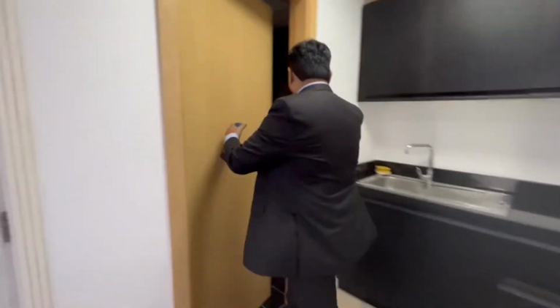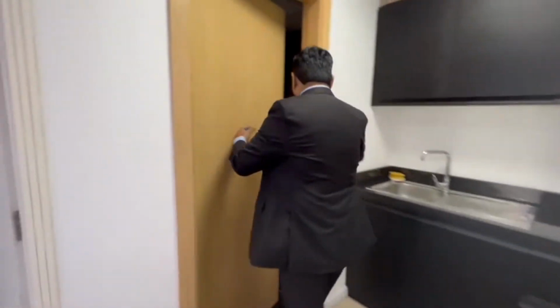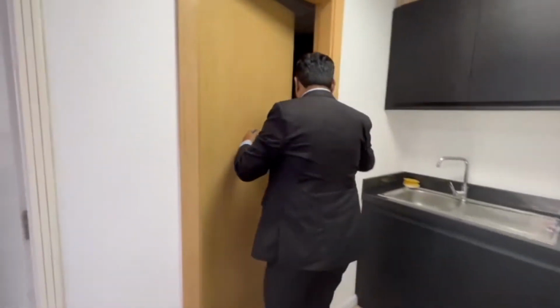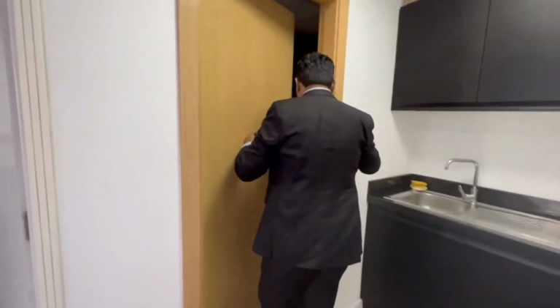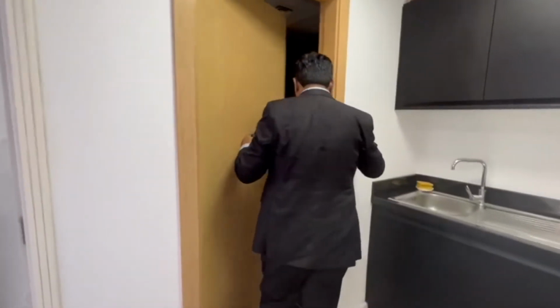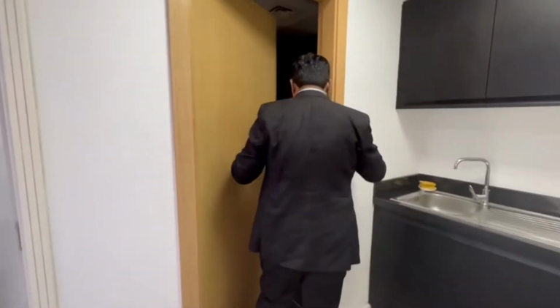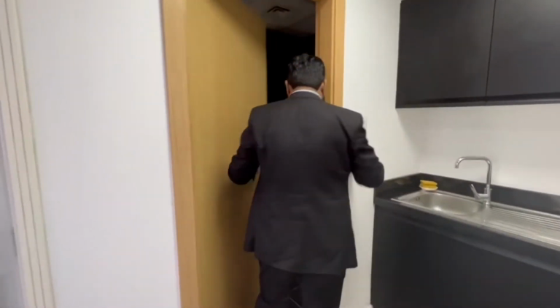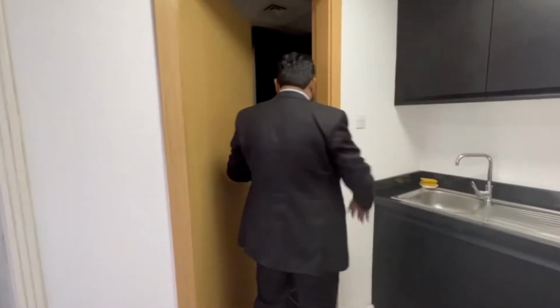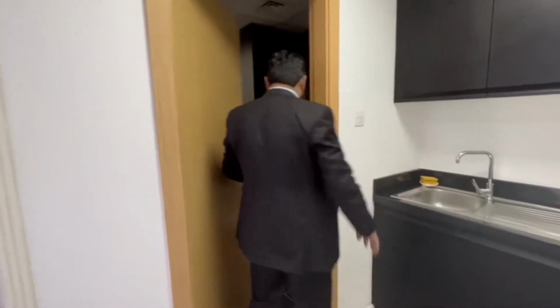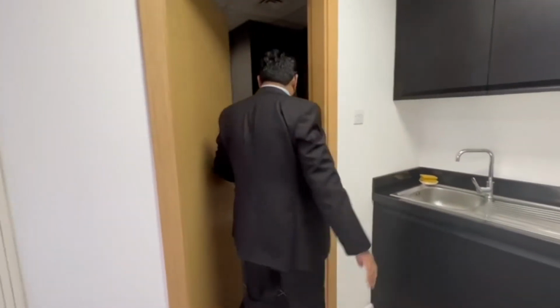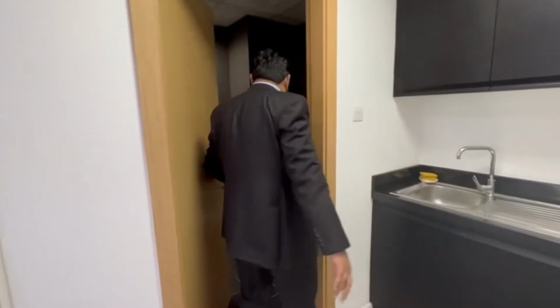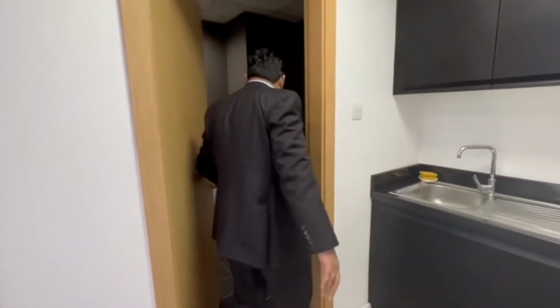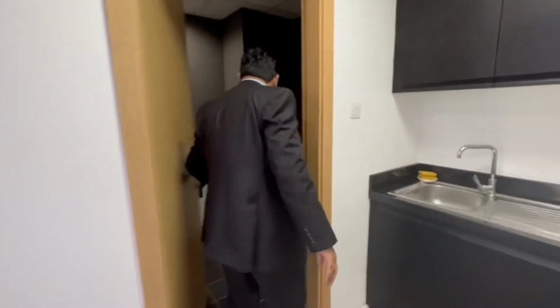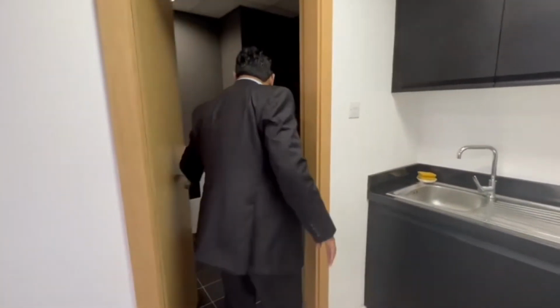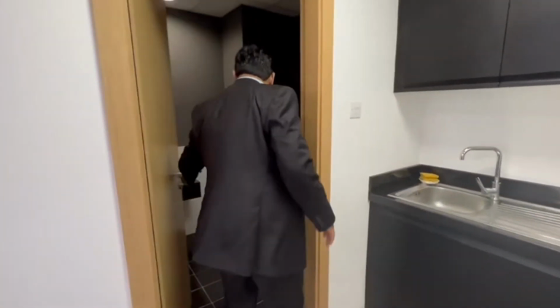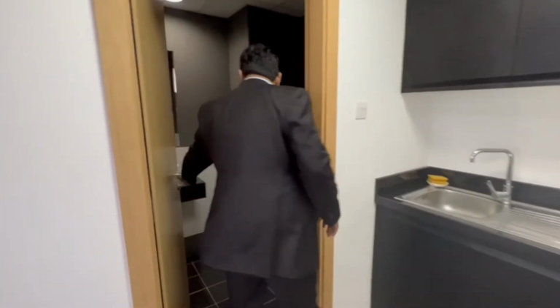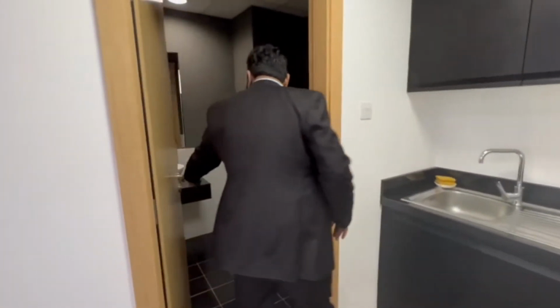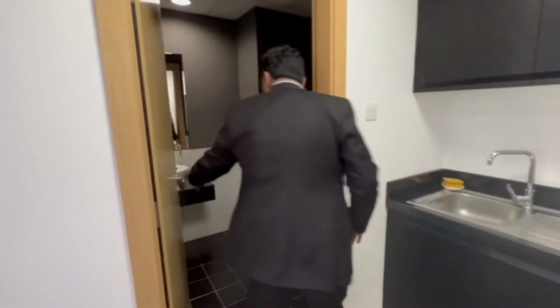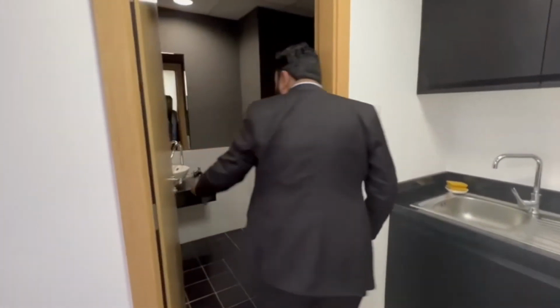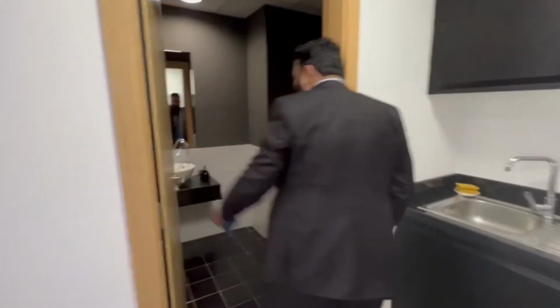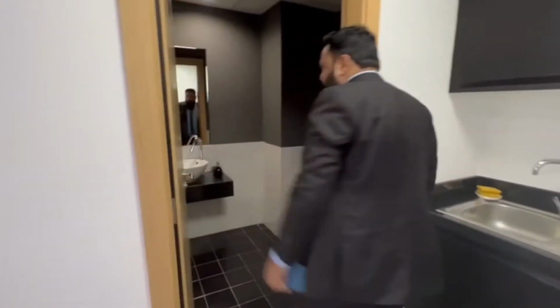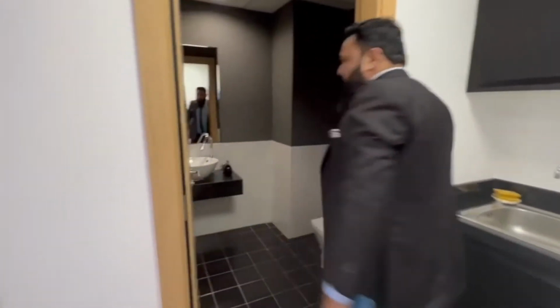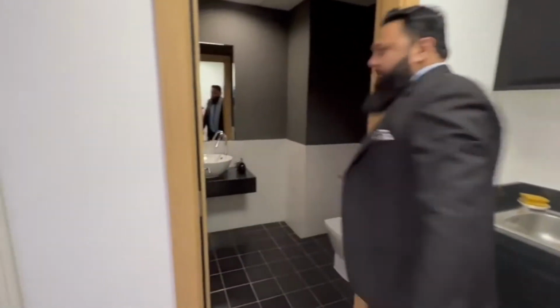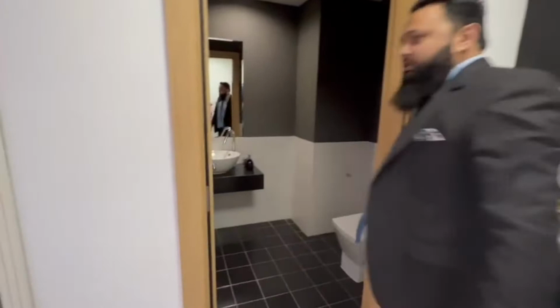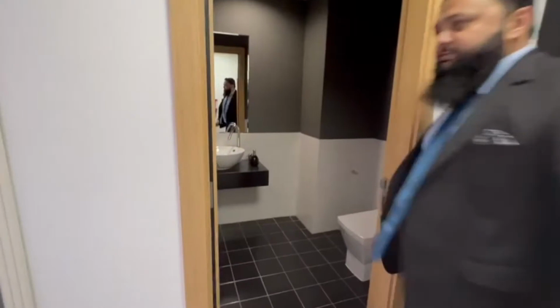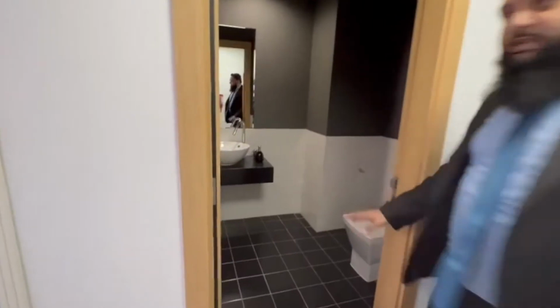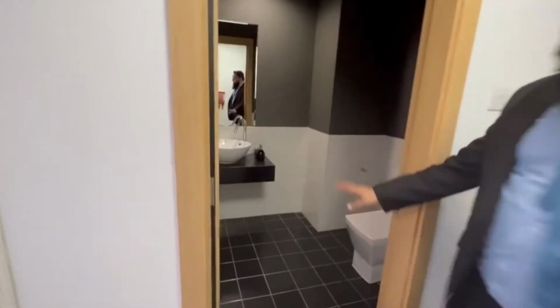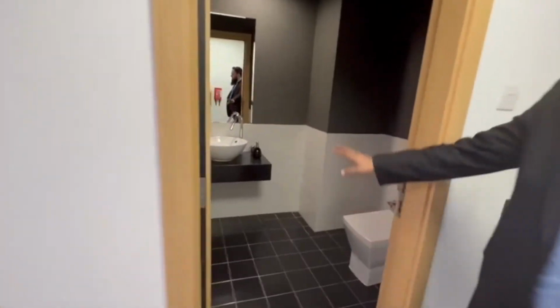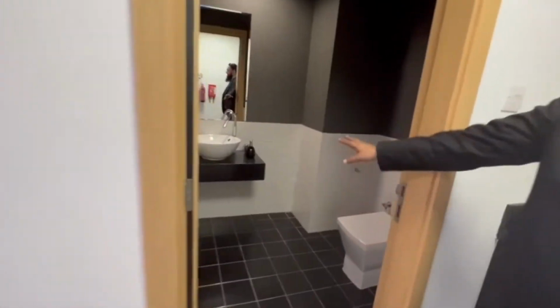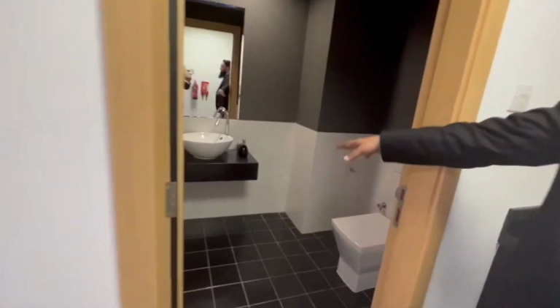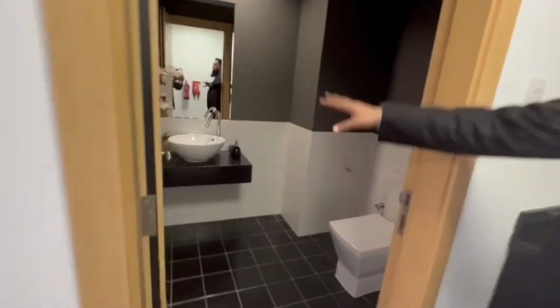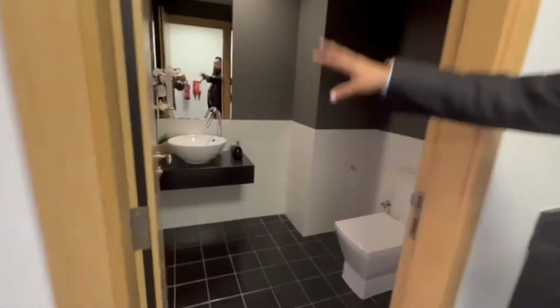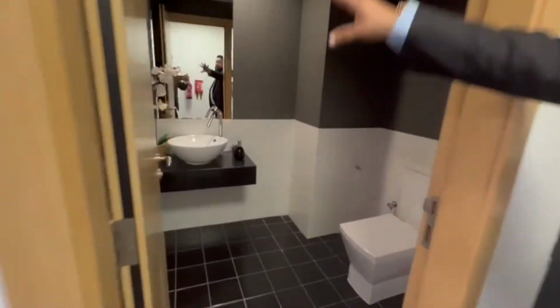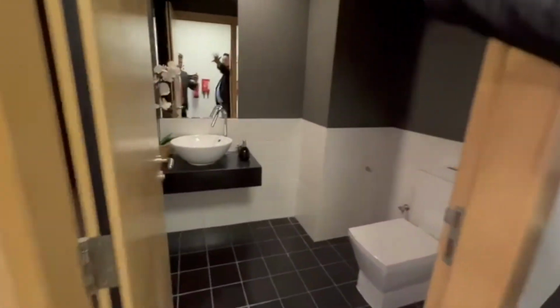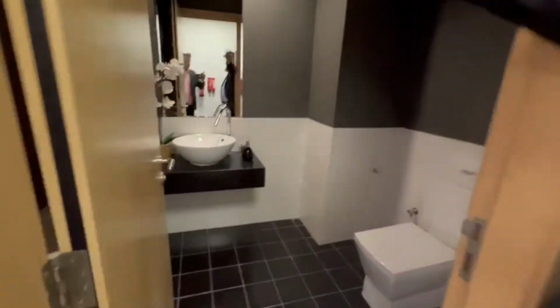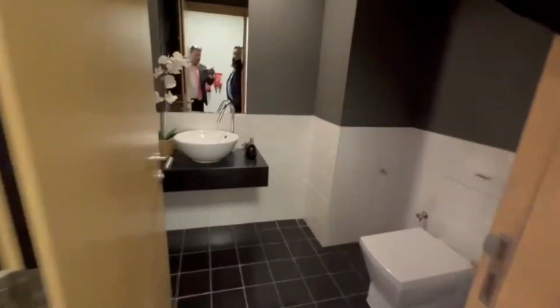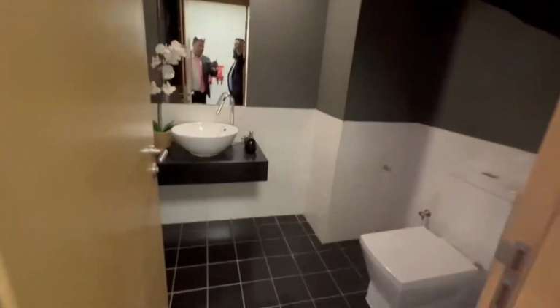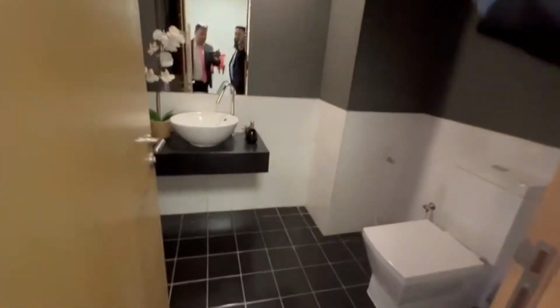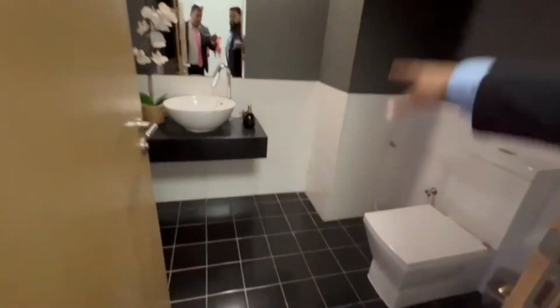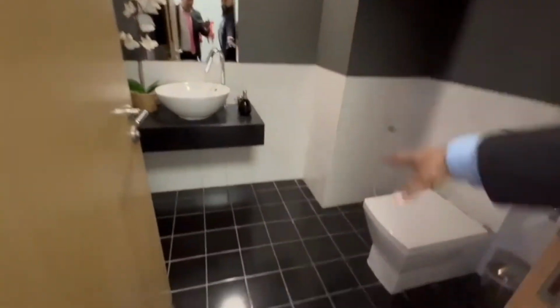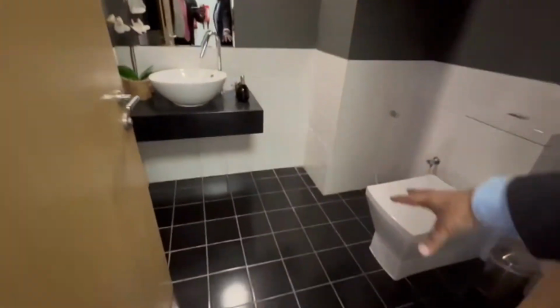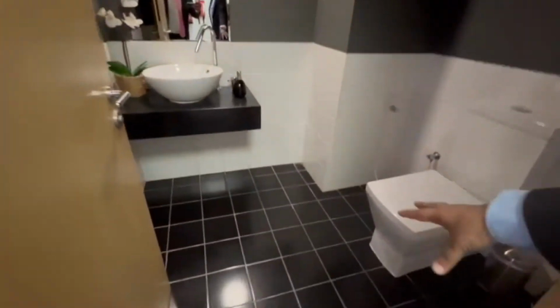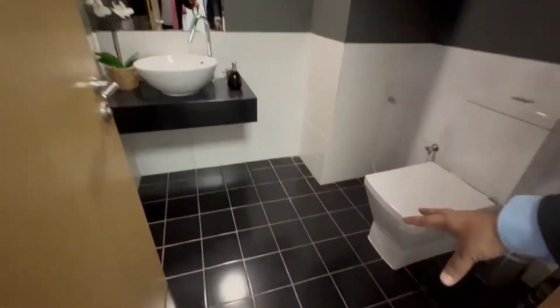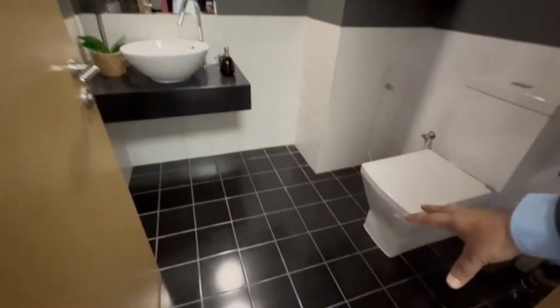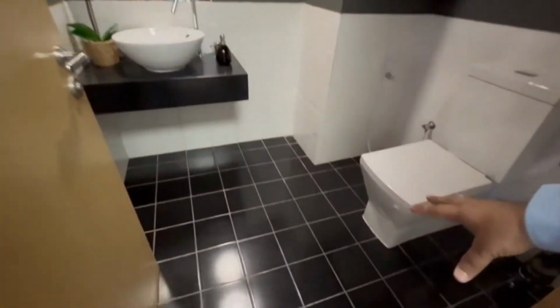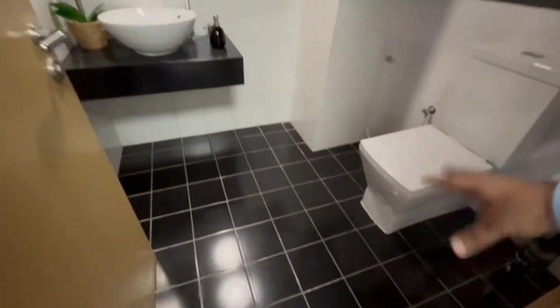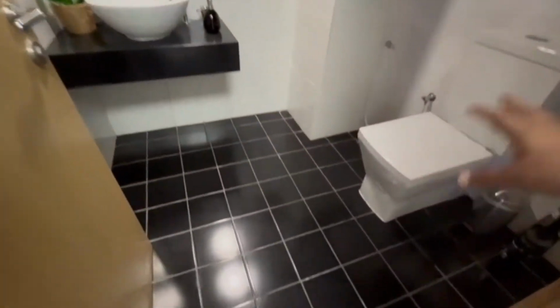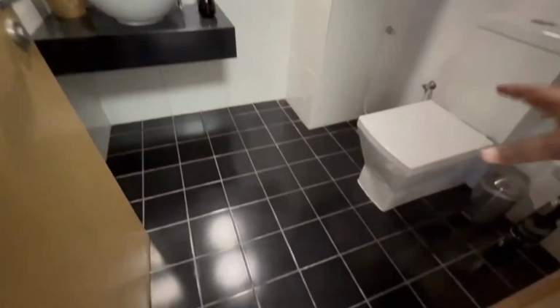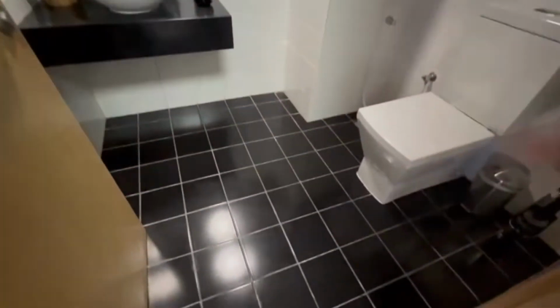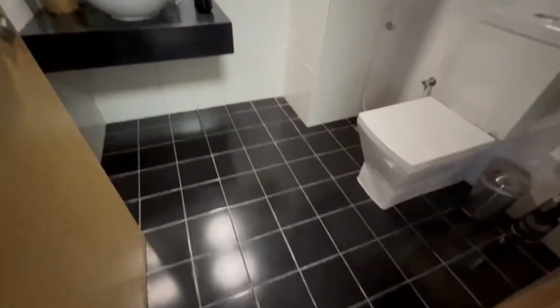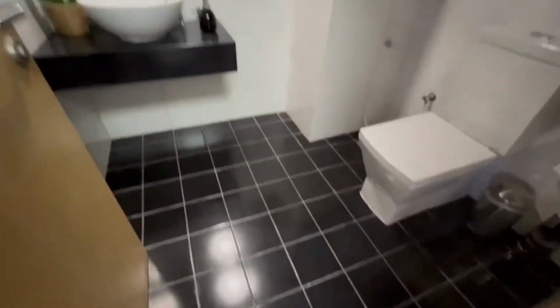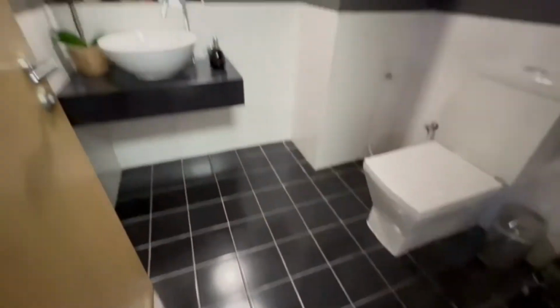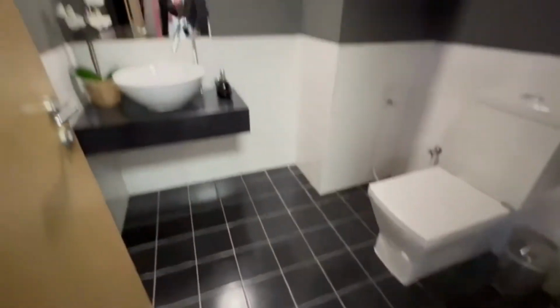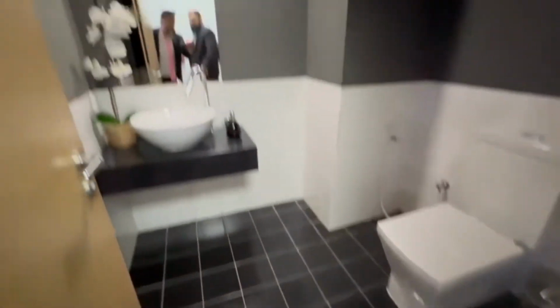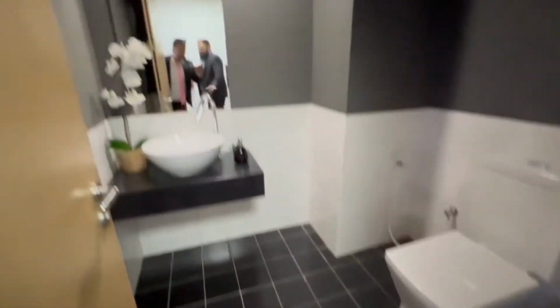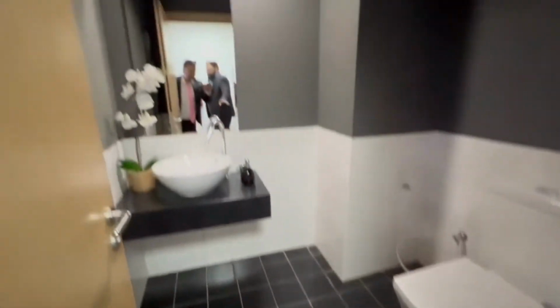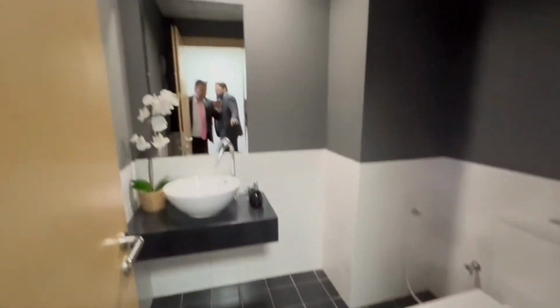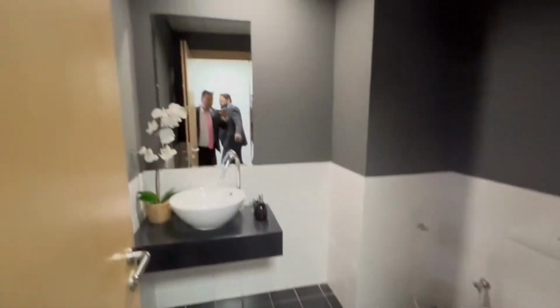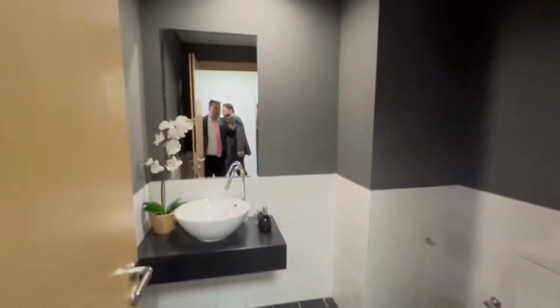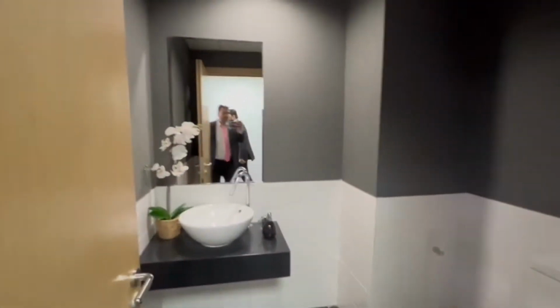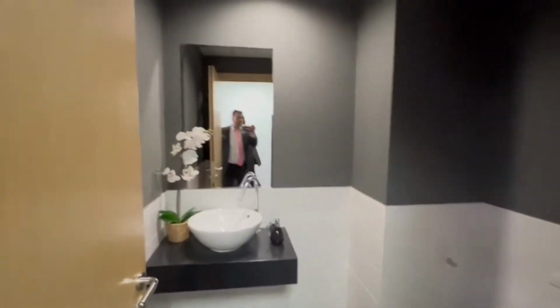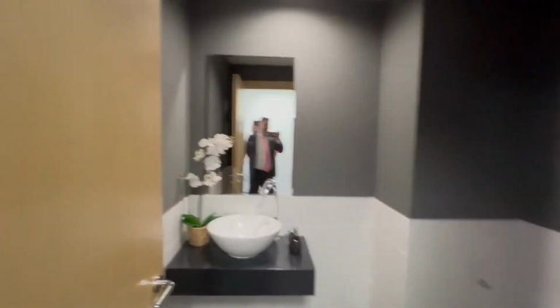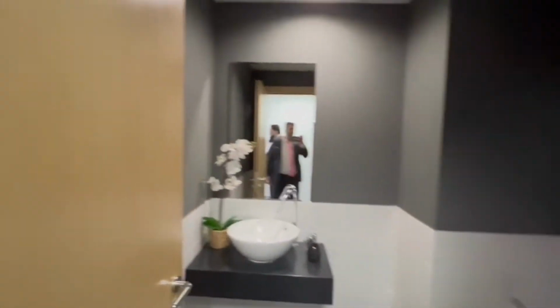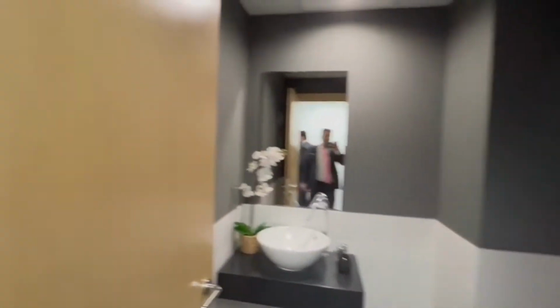You don't need to go out for using the bathroom. It is a pretty clean one. There are tiles here. Nice one.